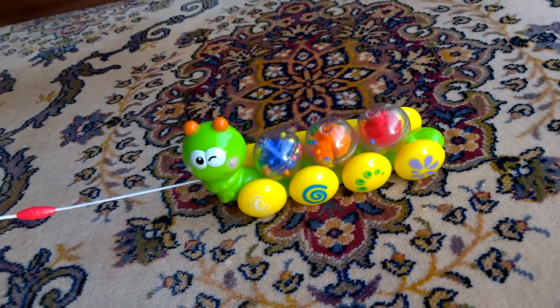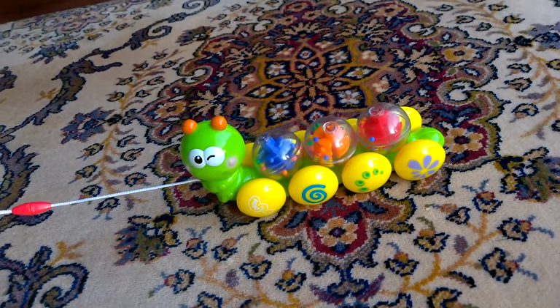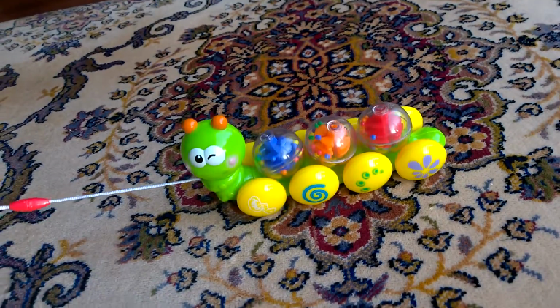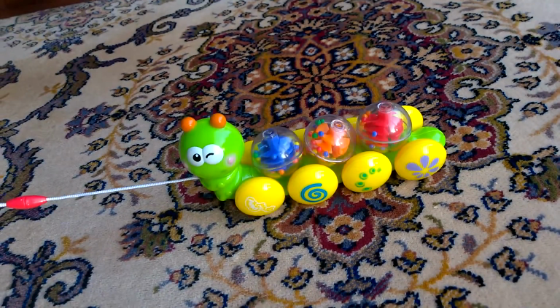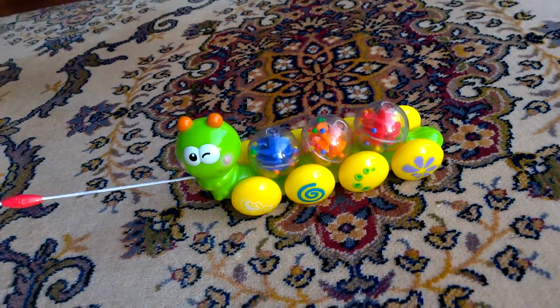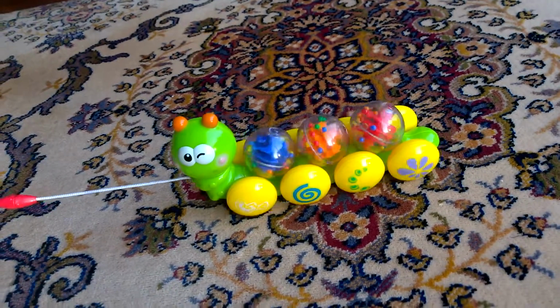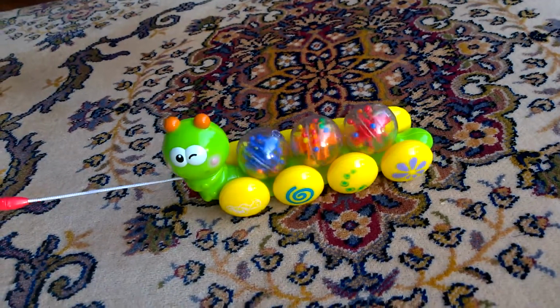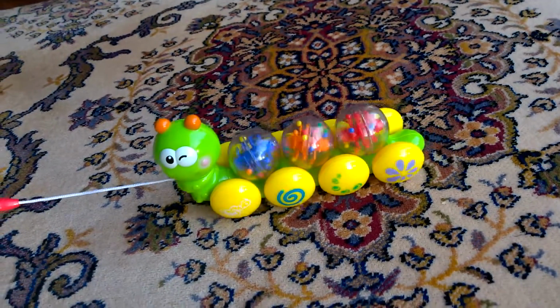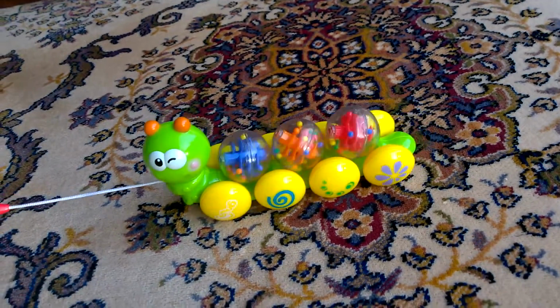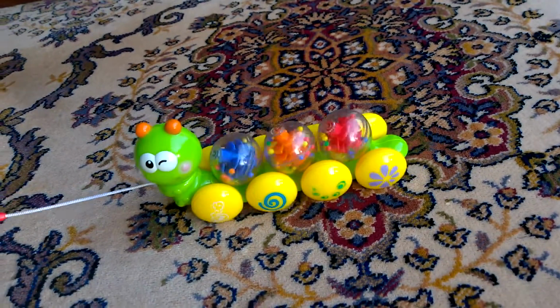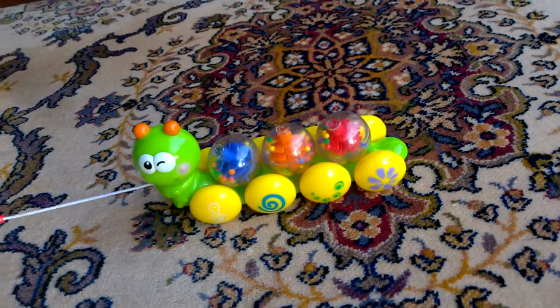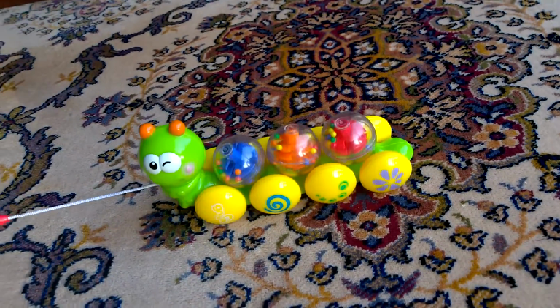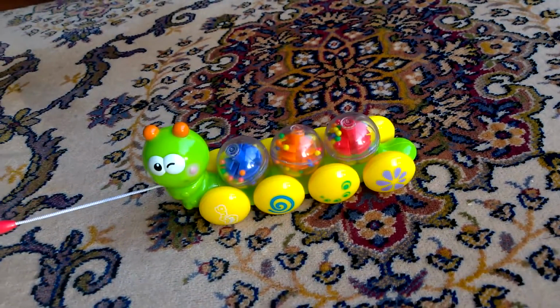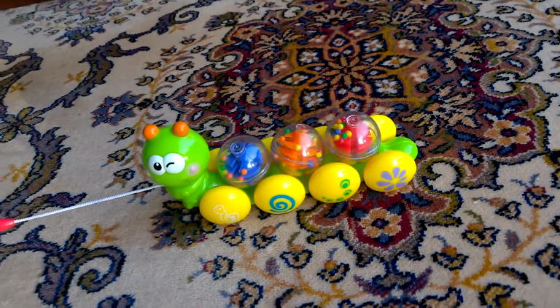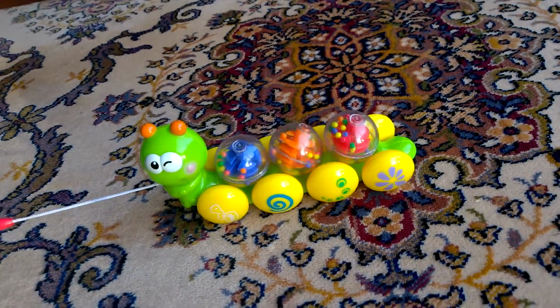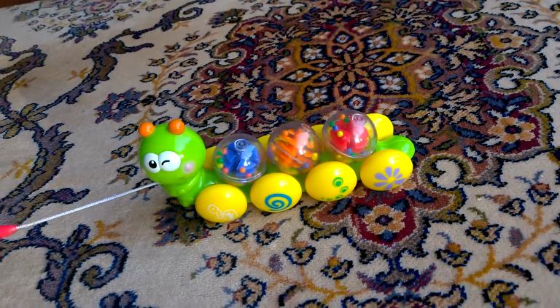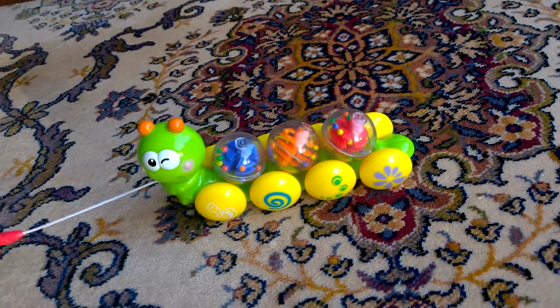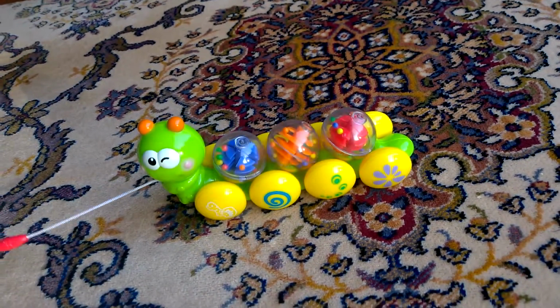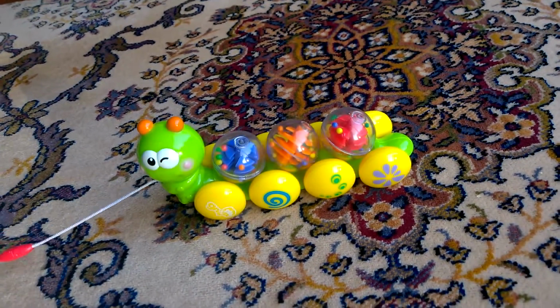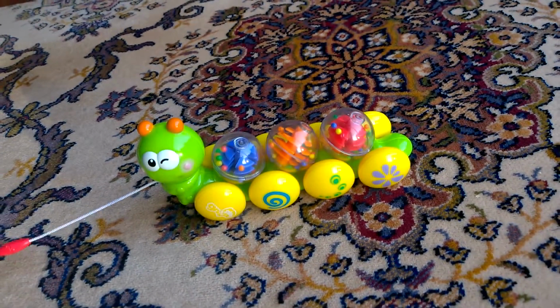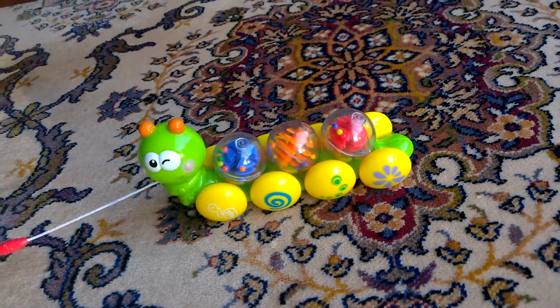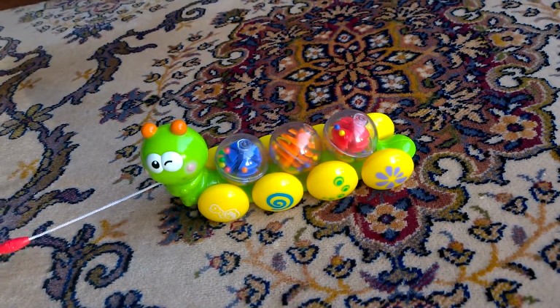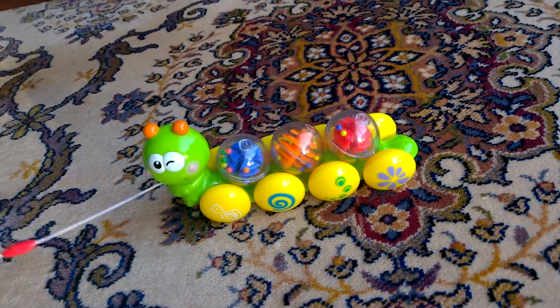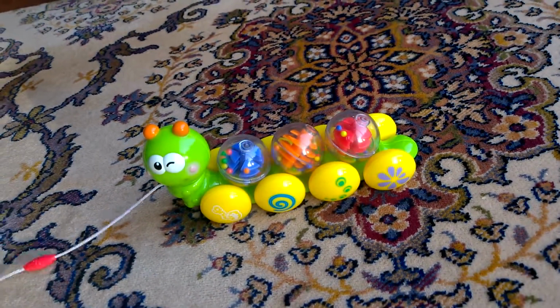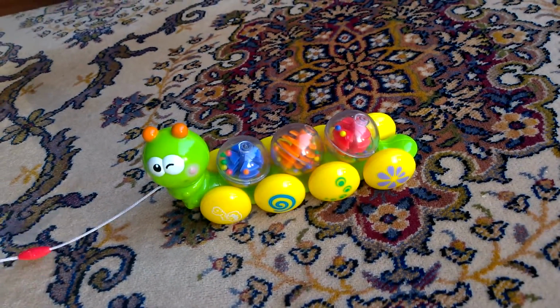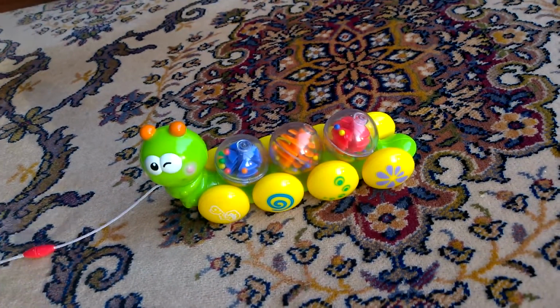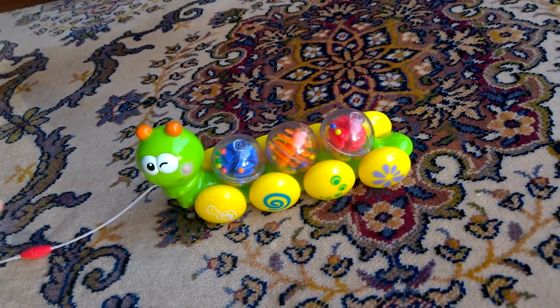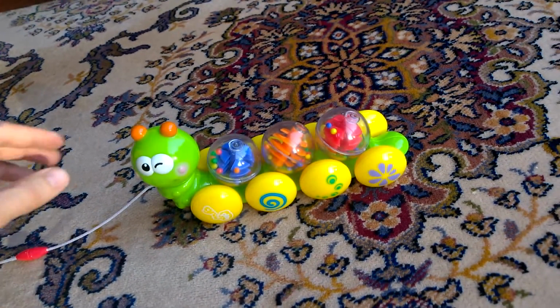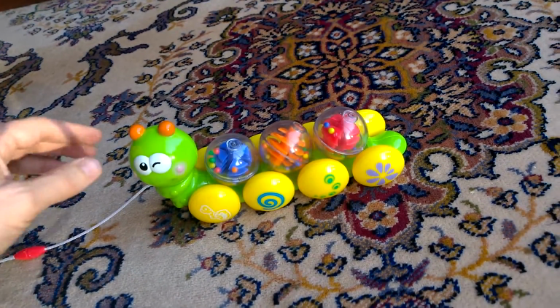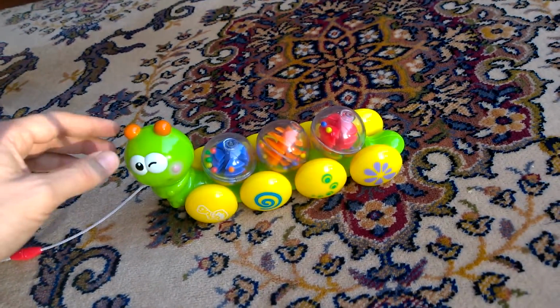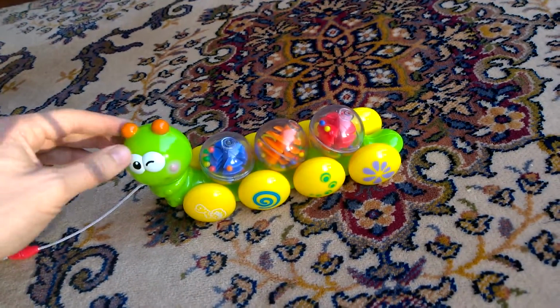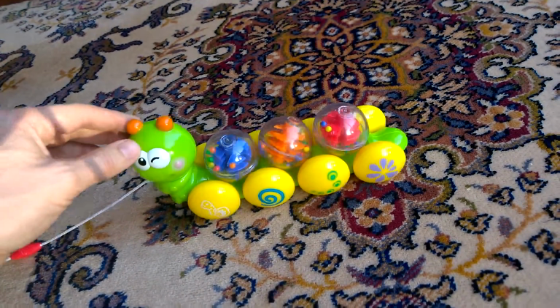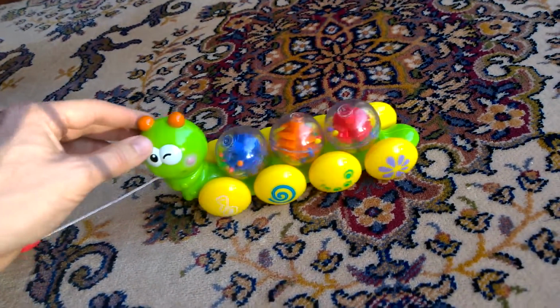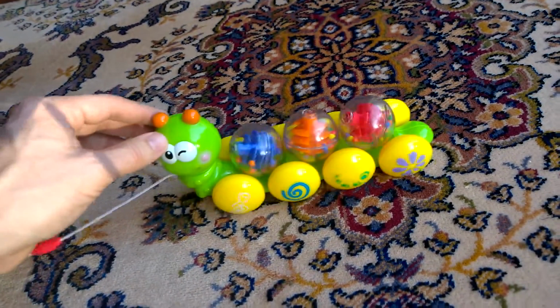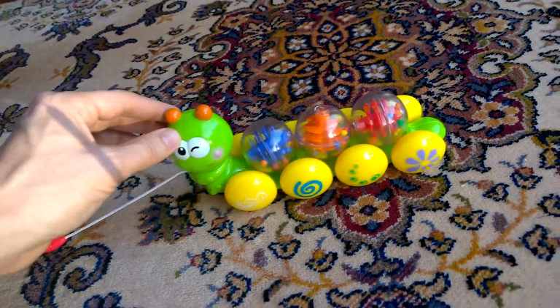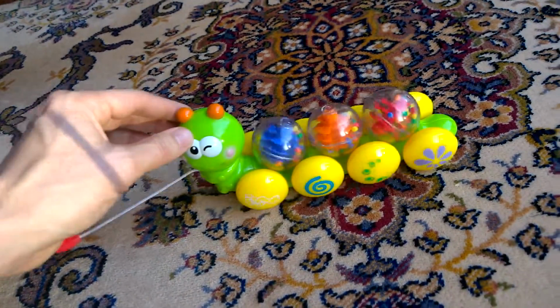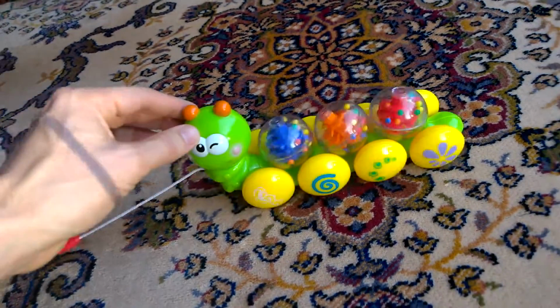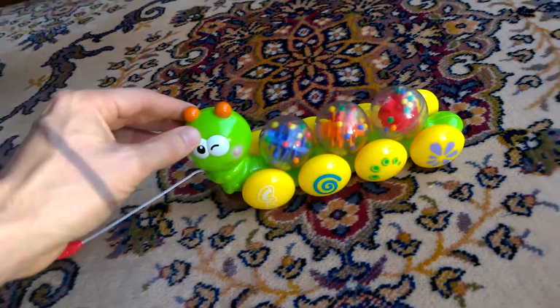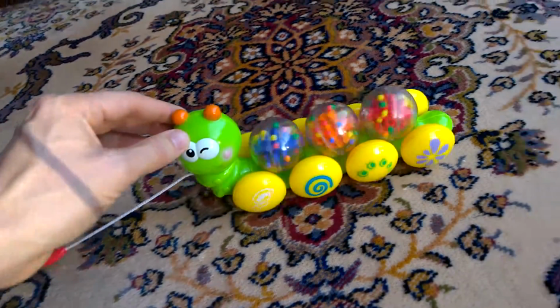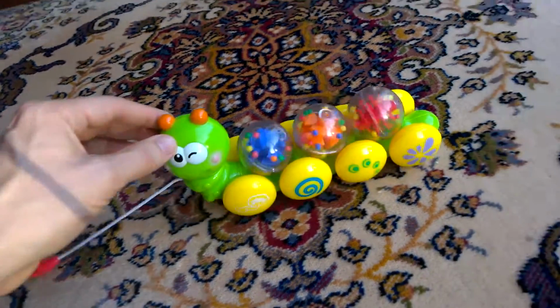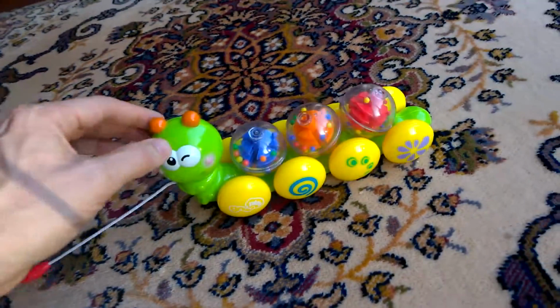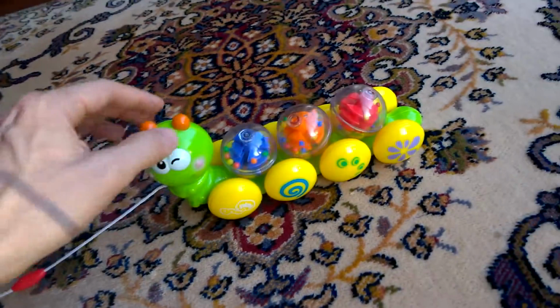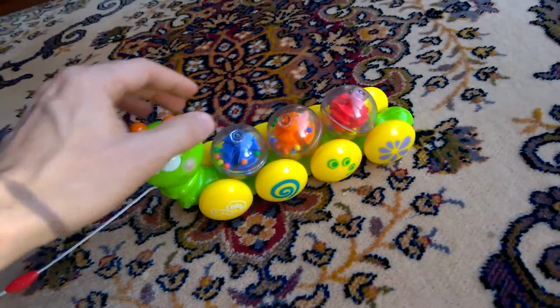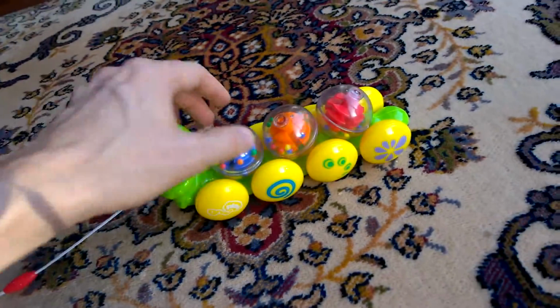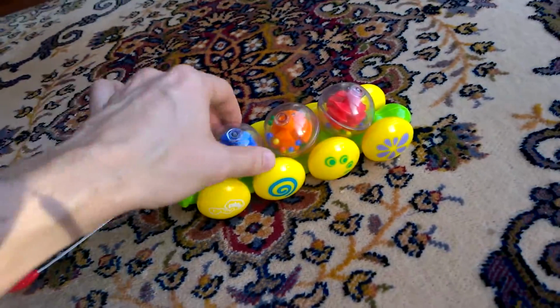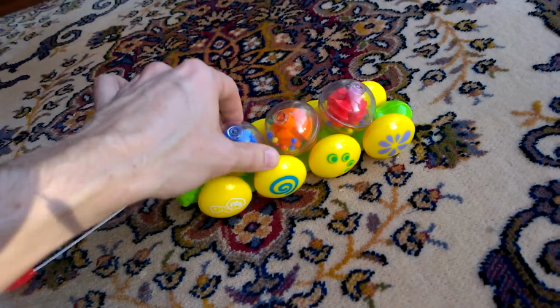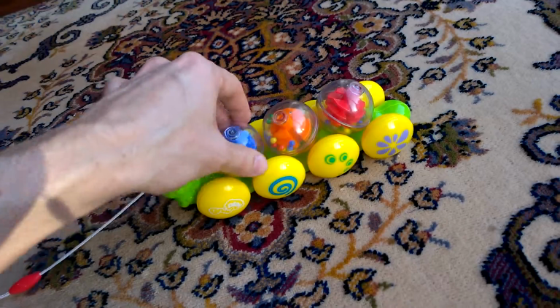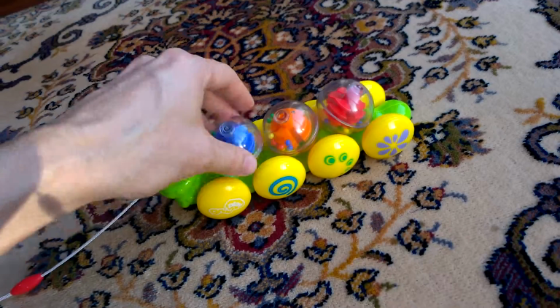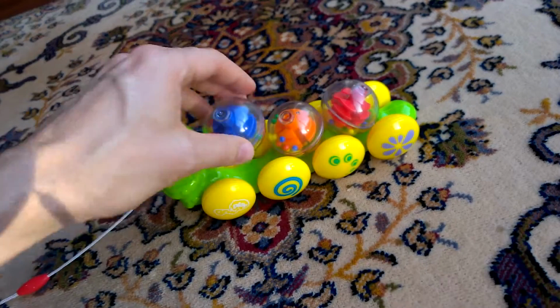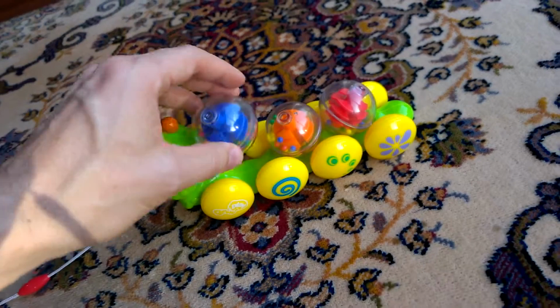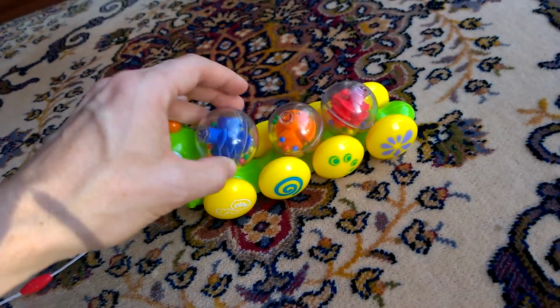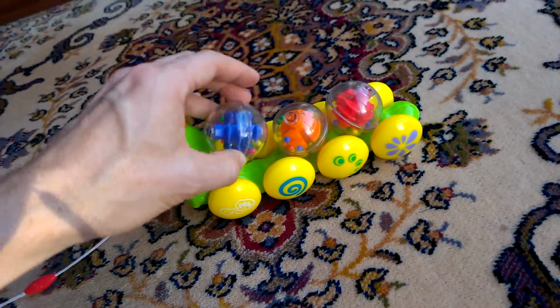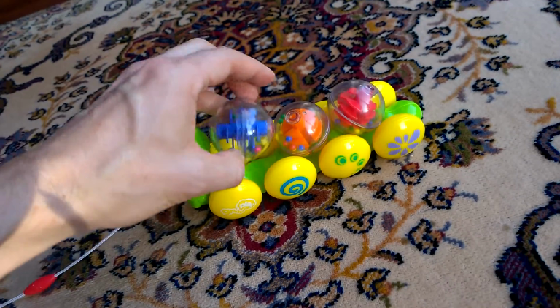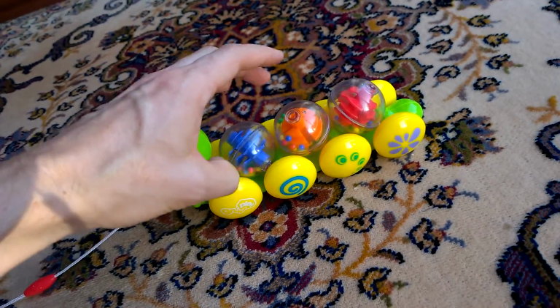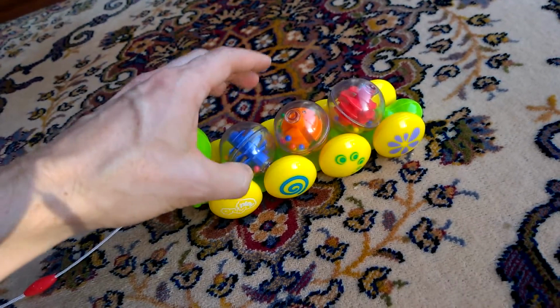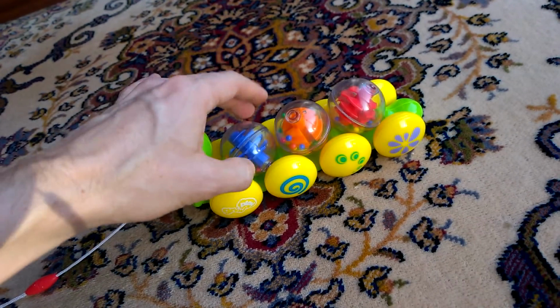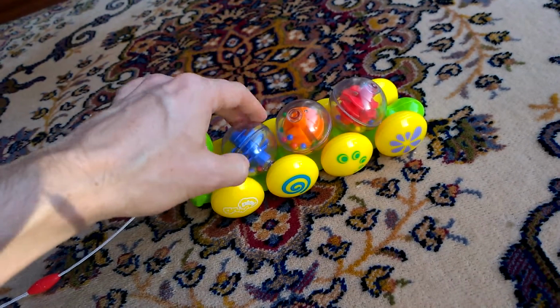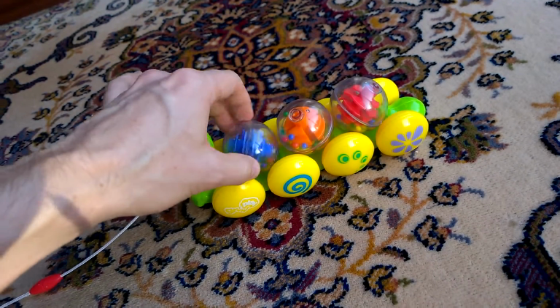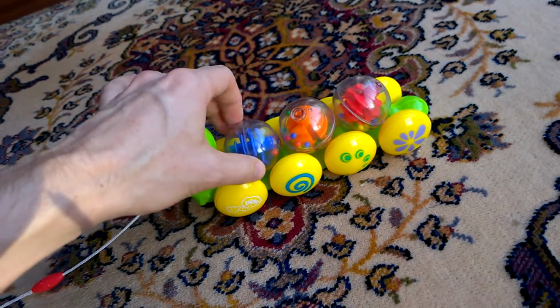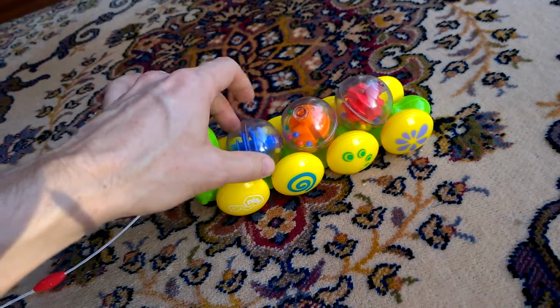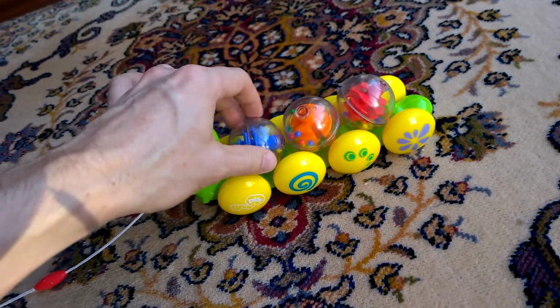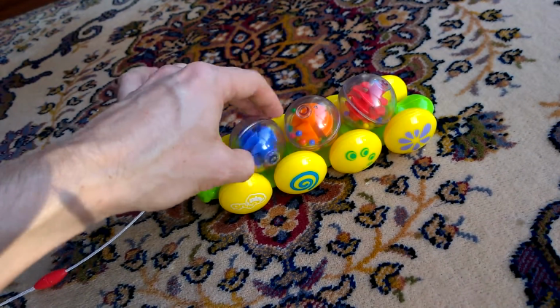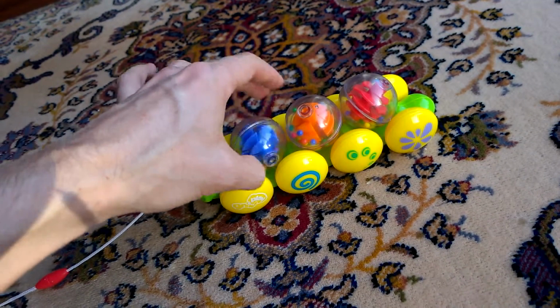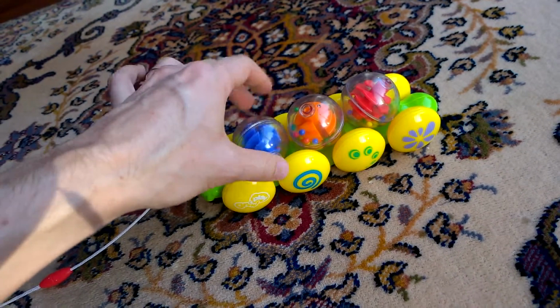Very nice little toy, I think you'd agree. Yeah, really impressed me.